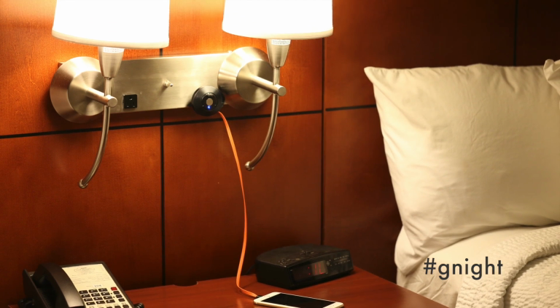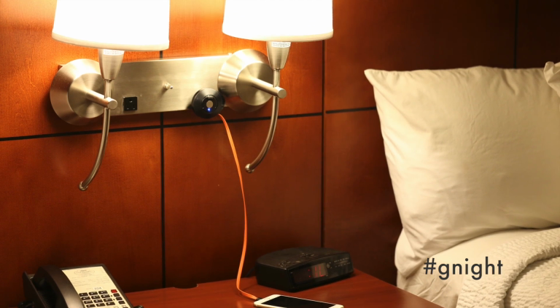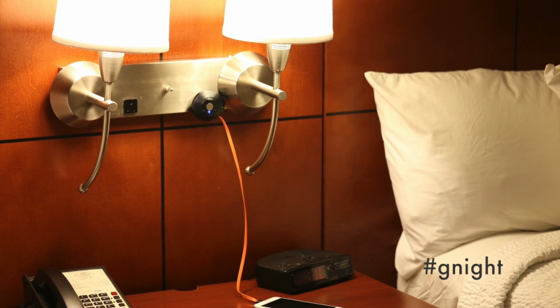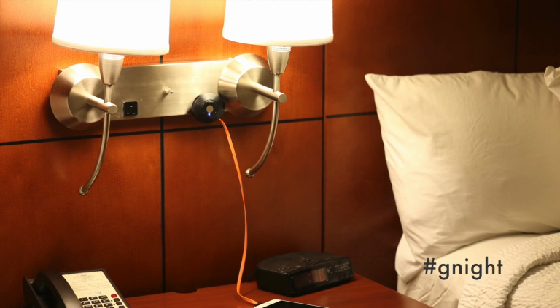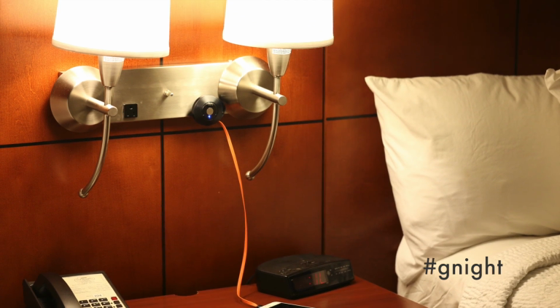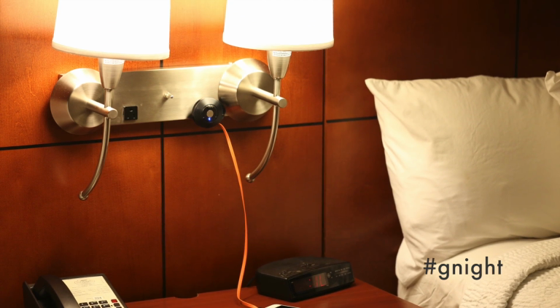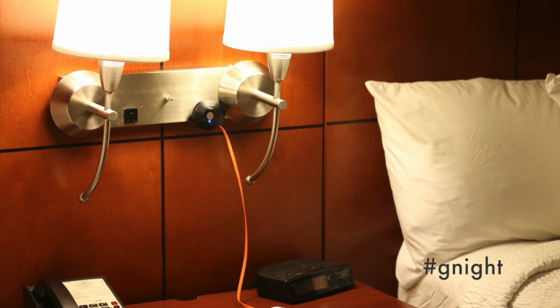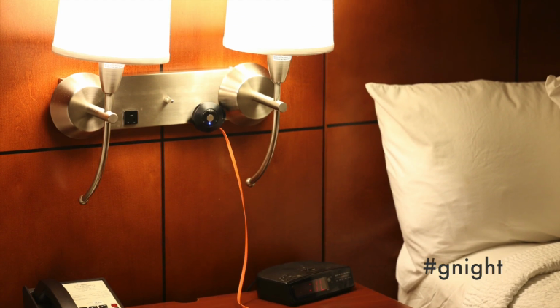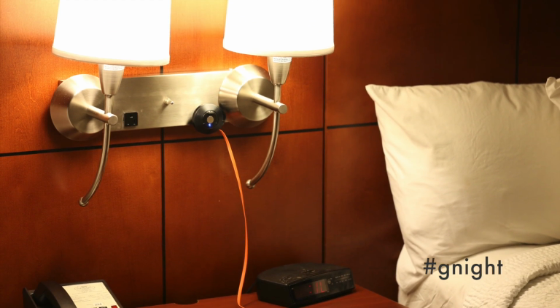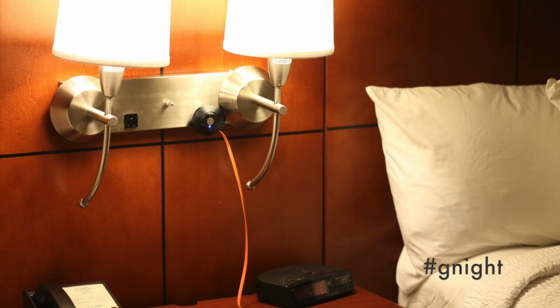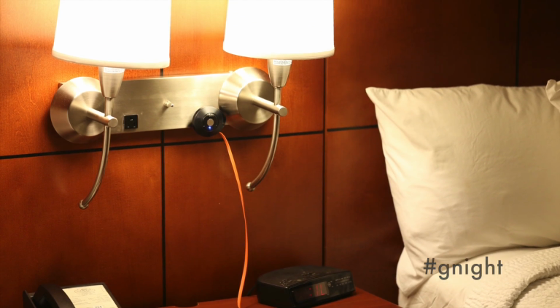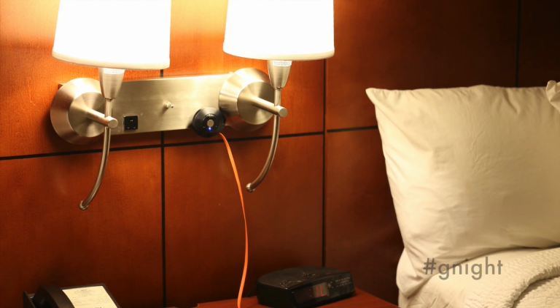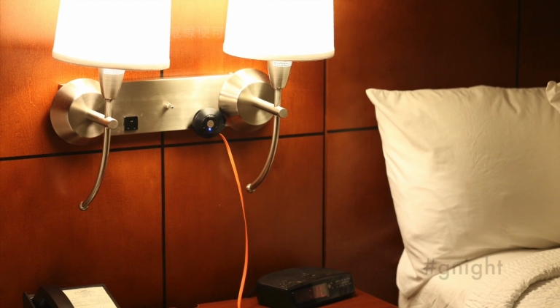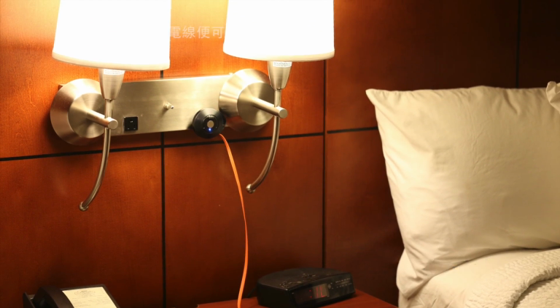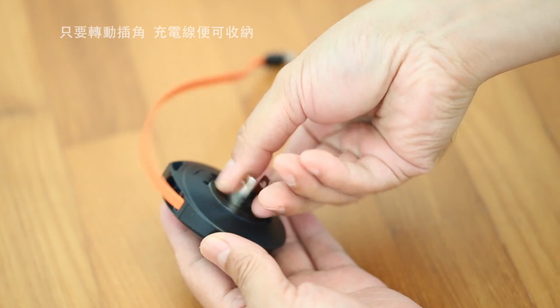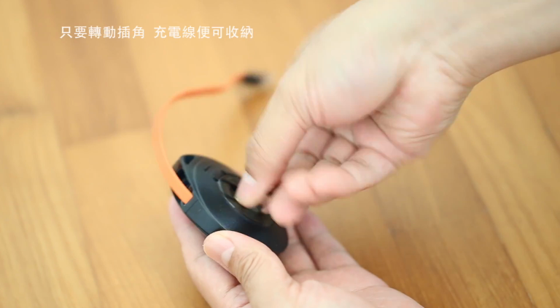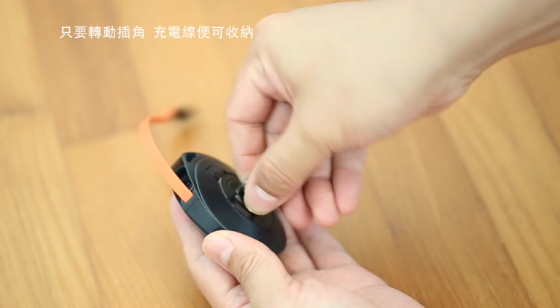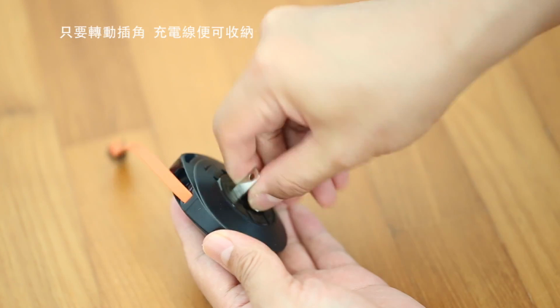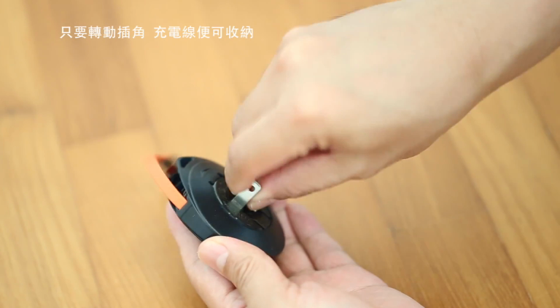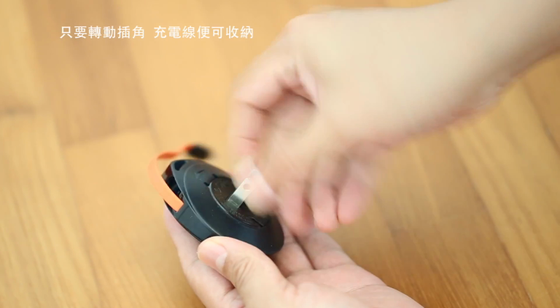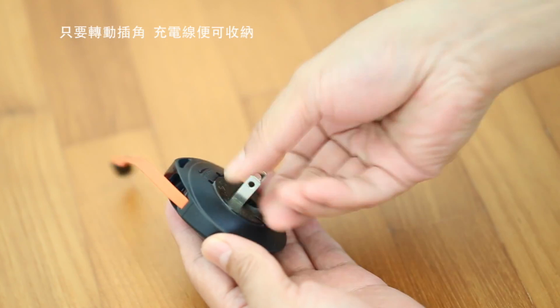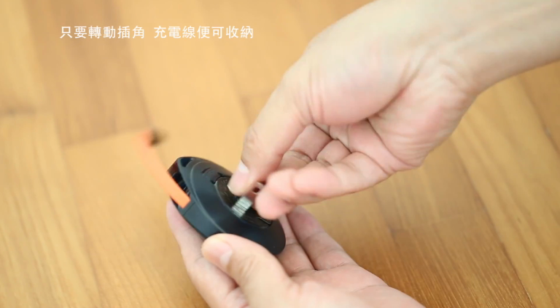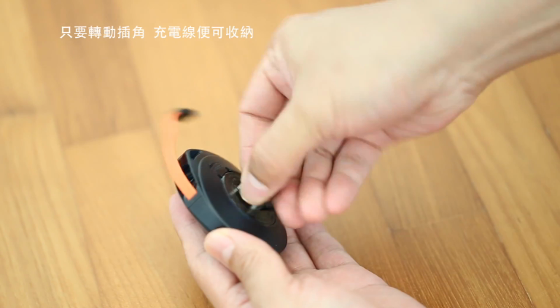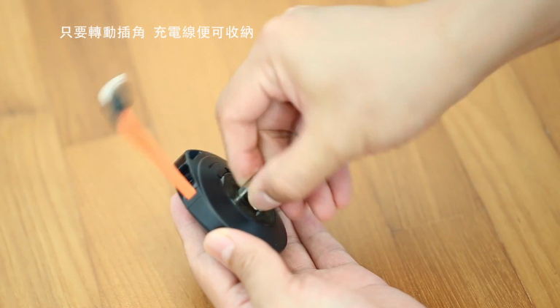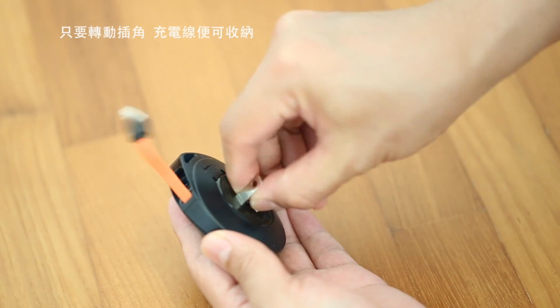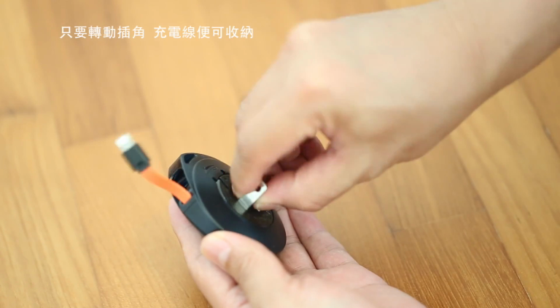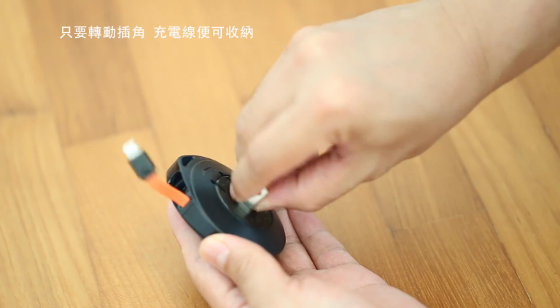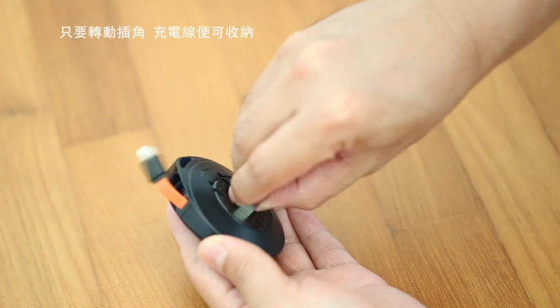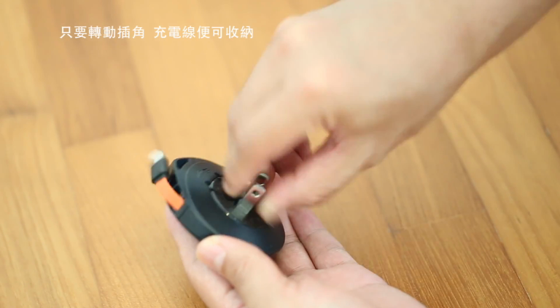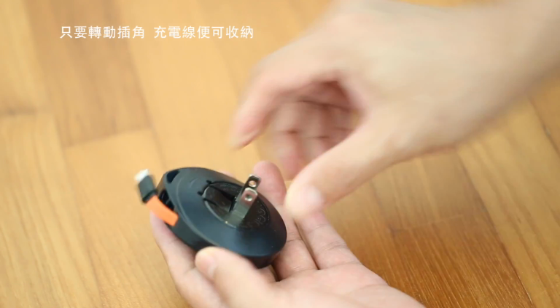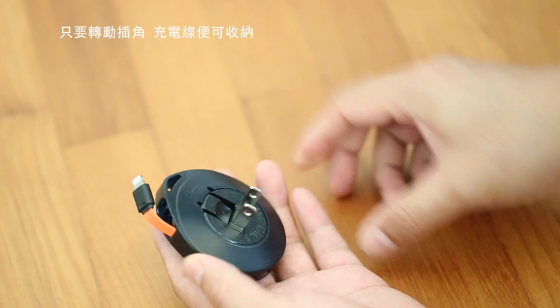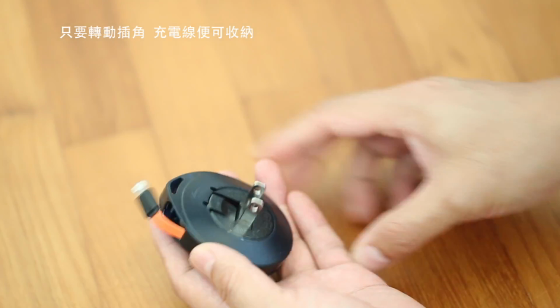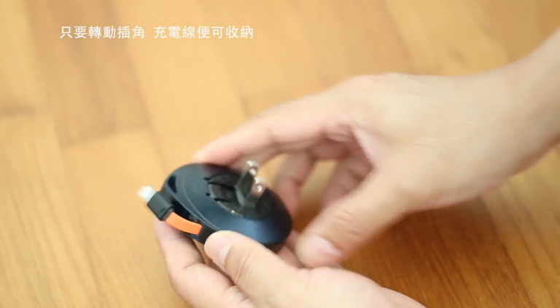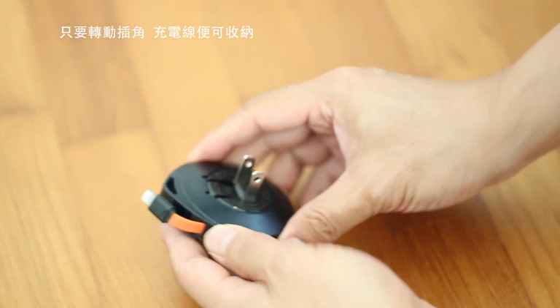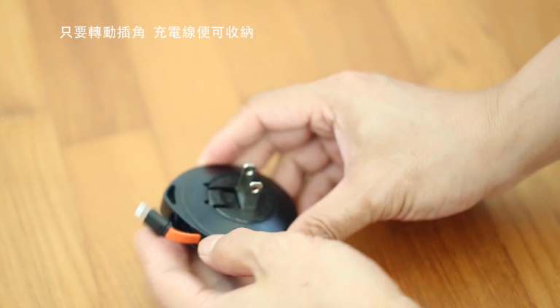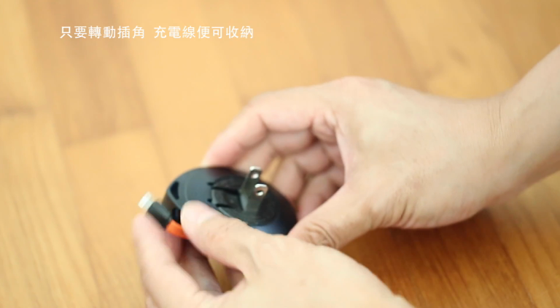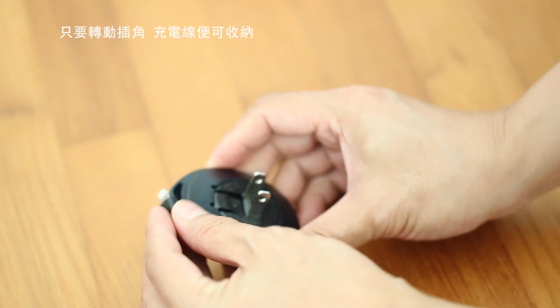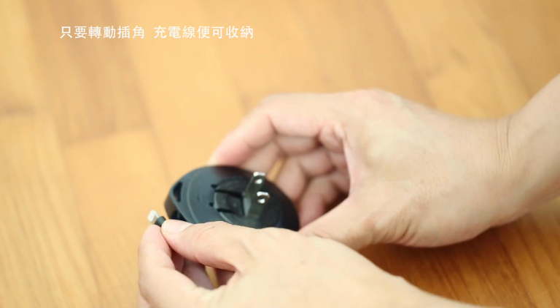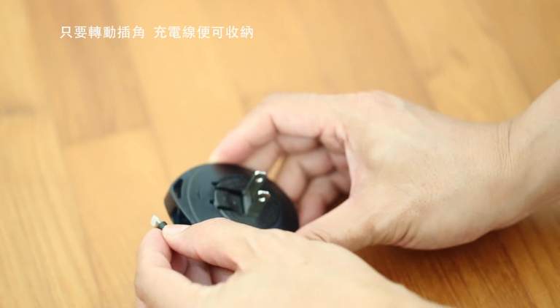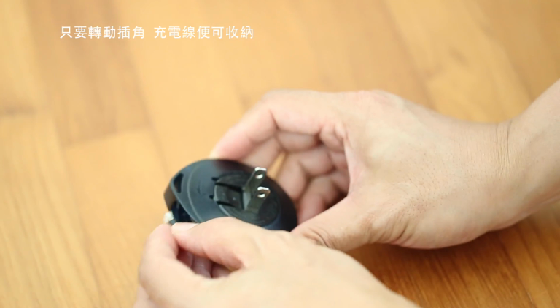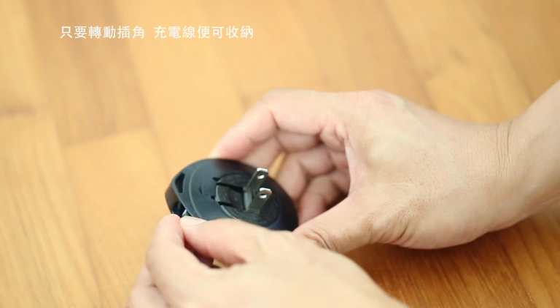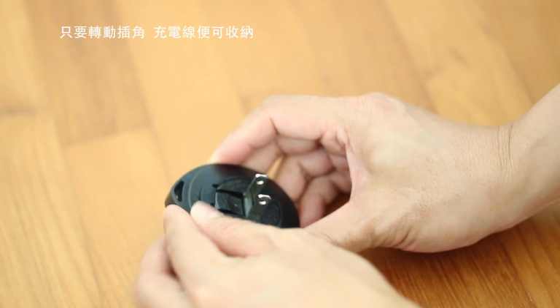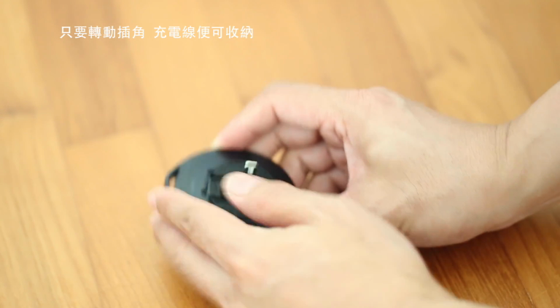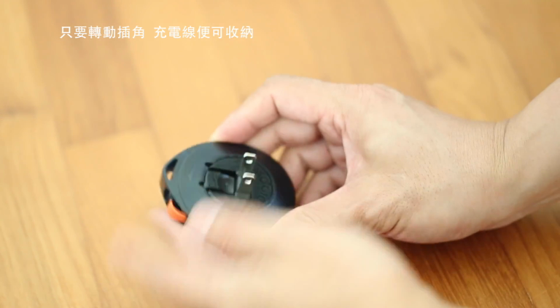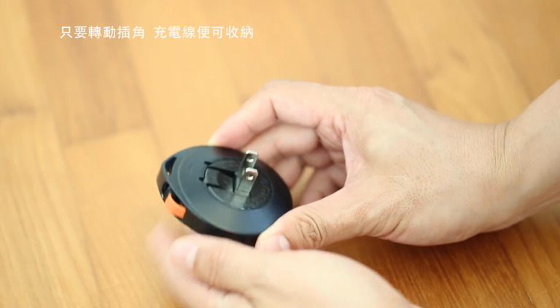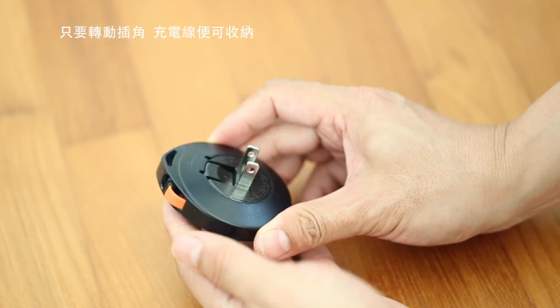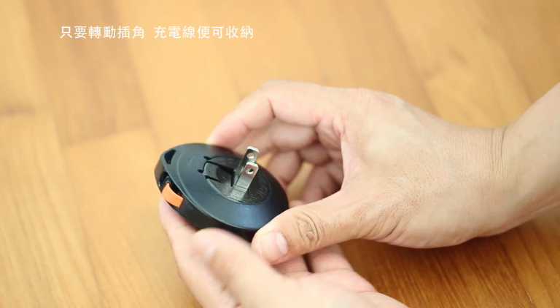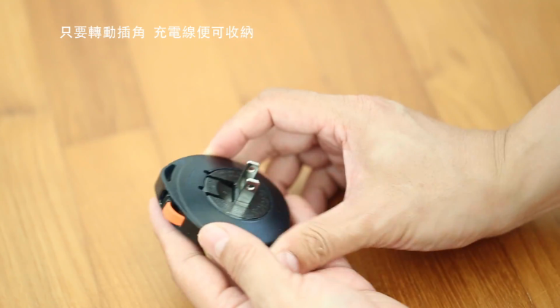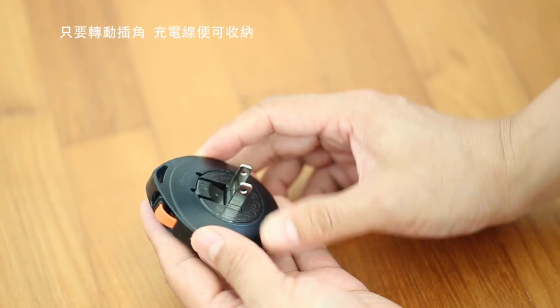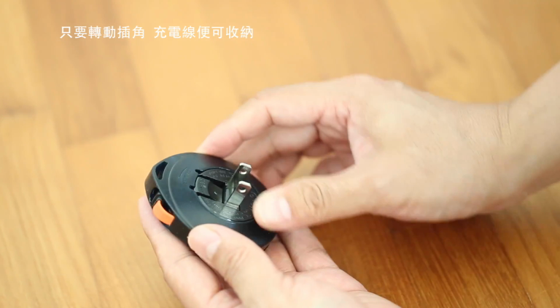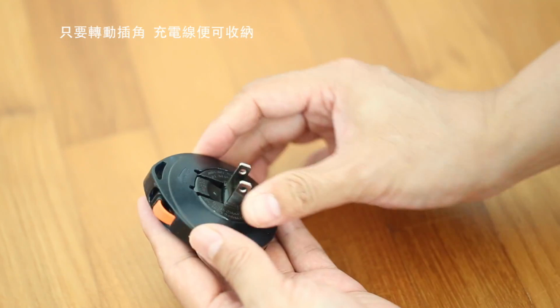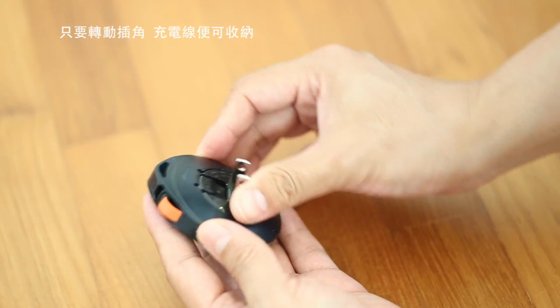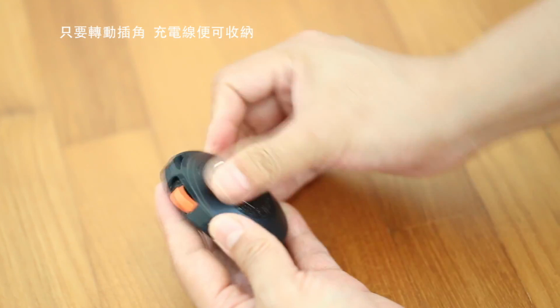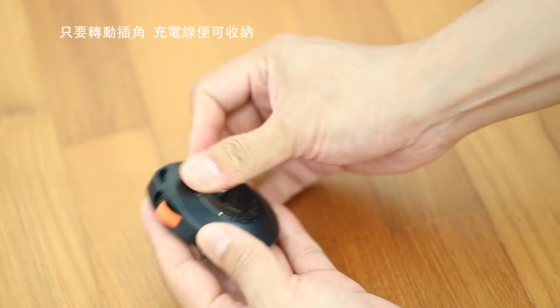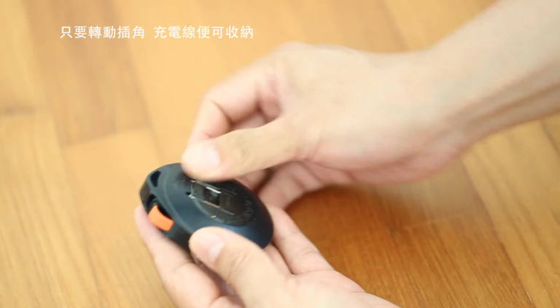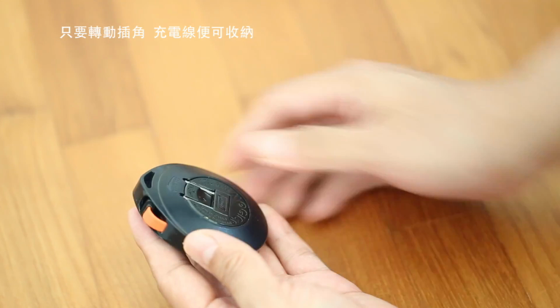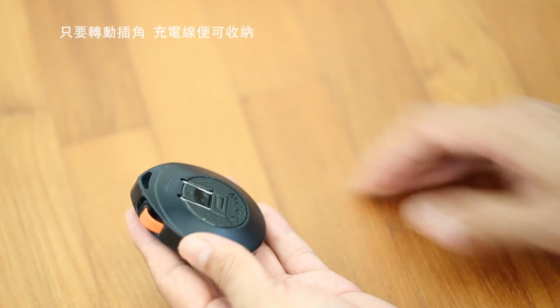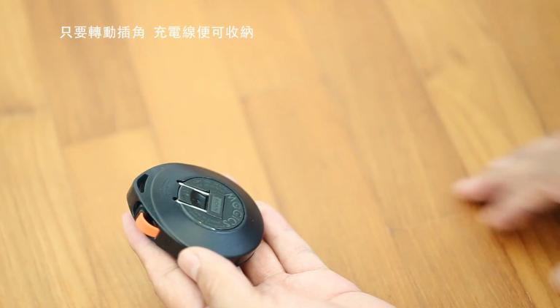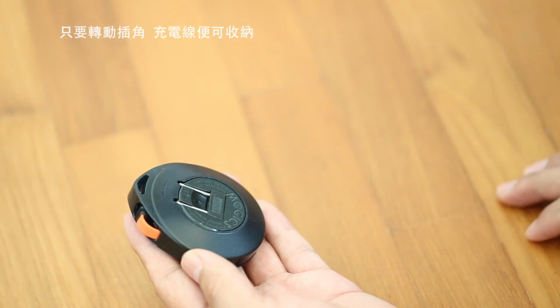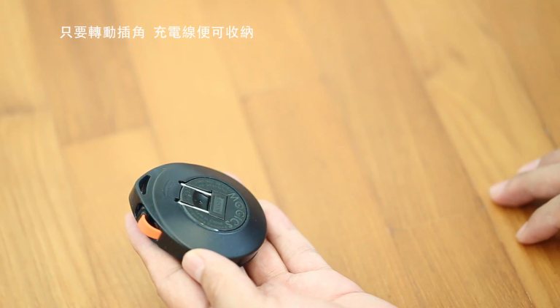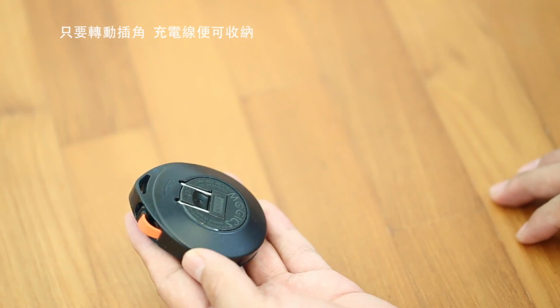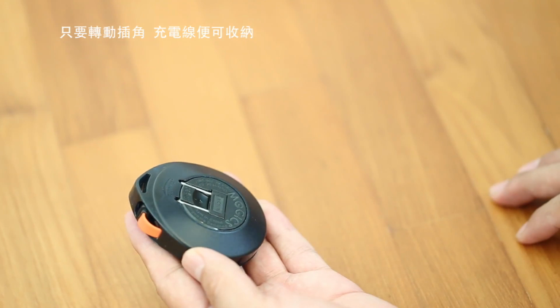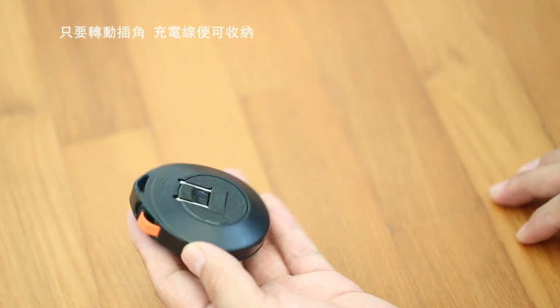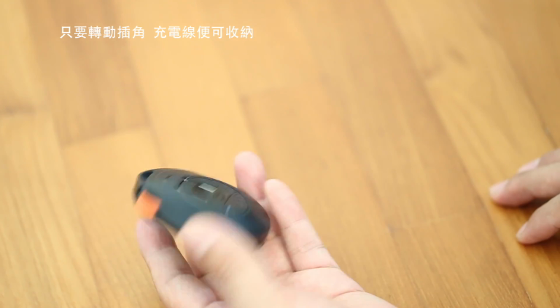When the indicator light goes off, you are fully charged. Just roll up and snap, and you're good to go.